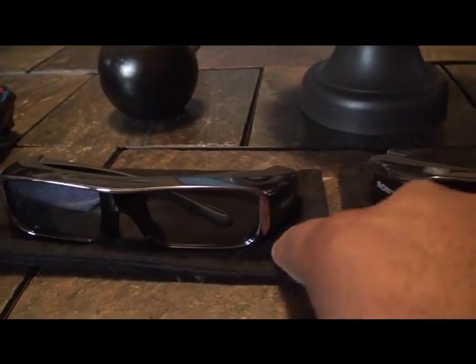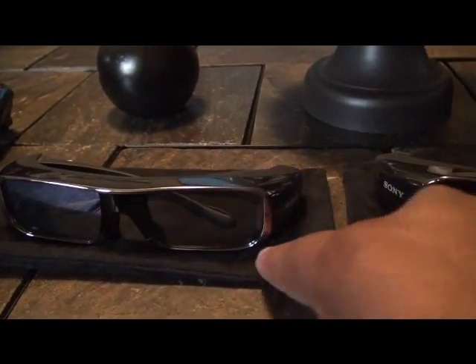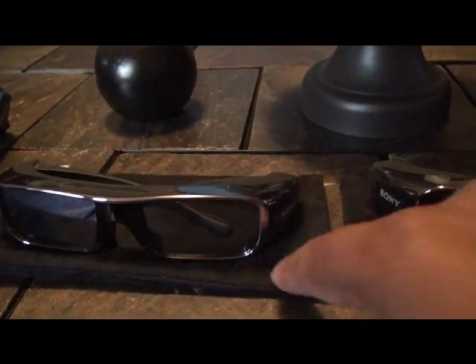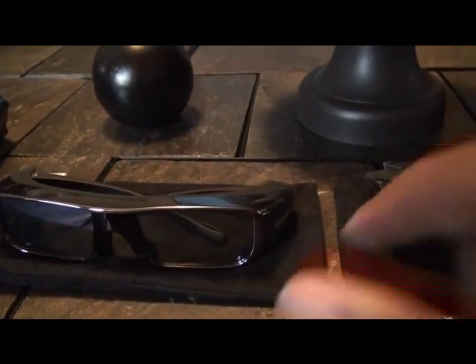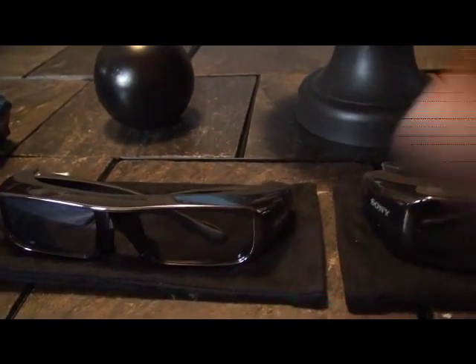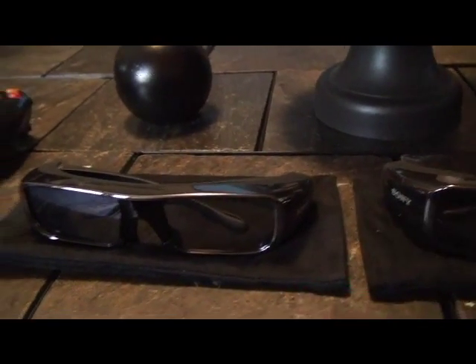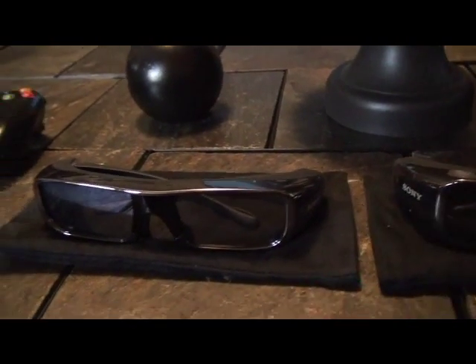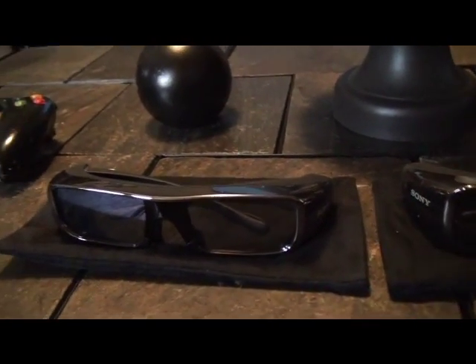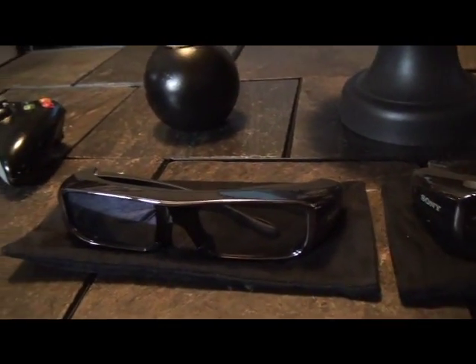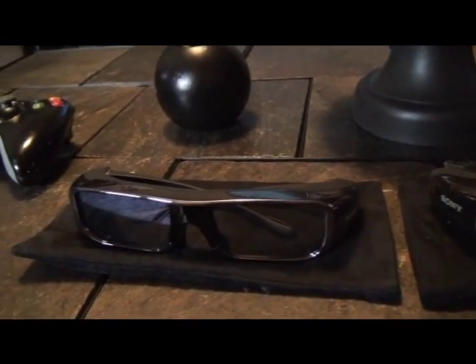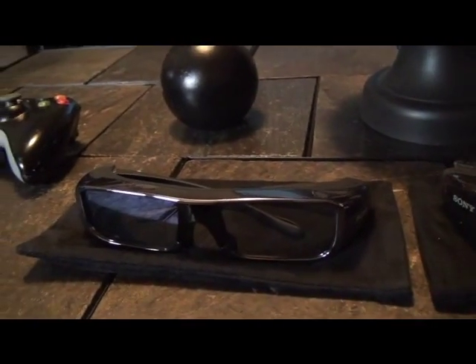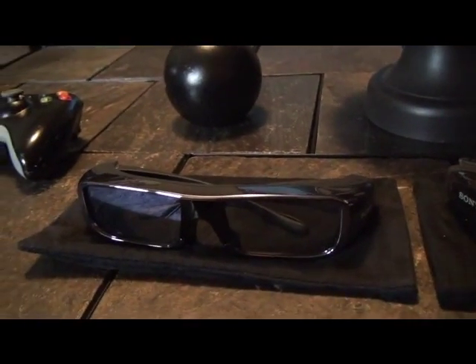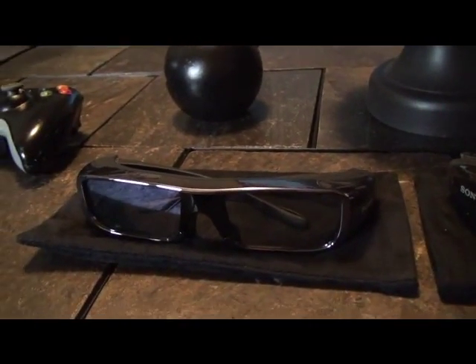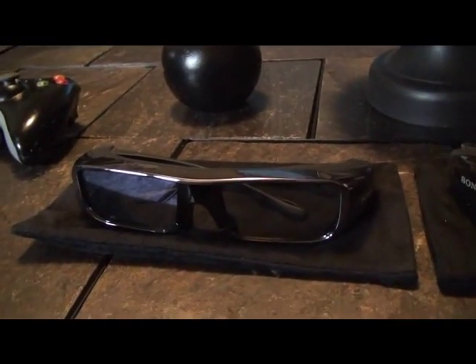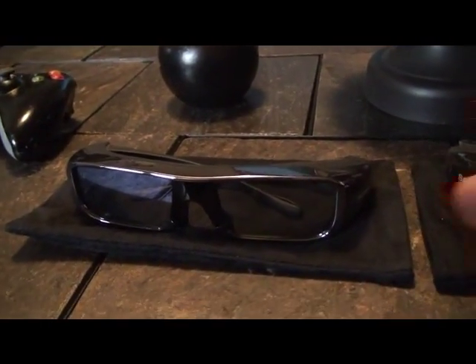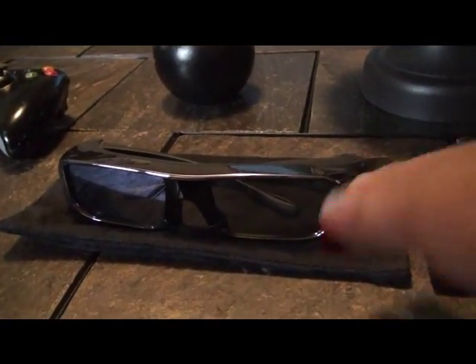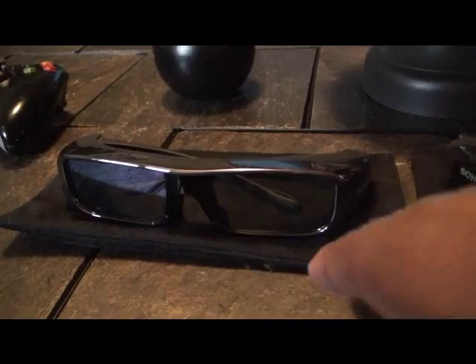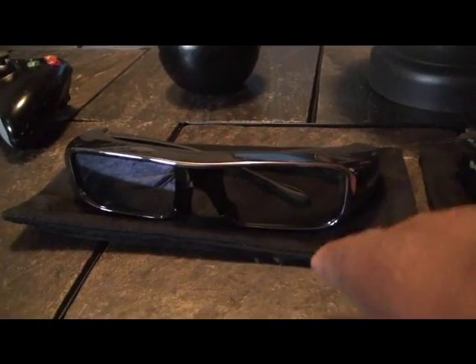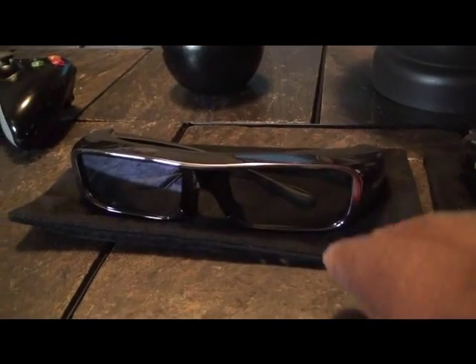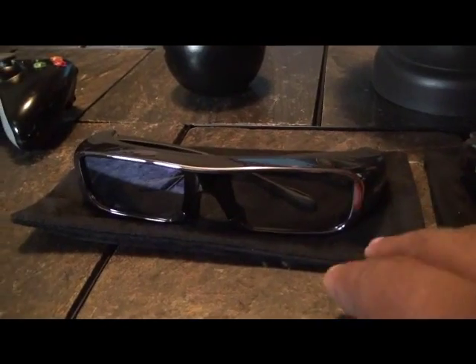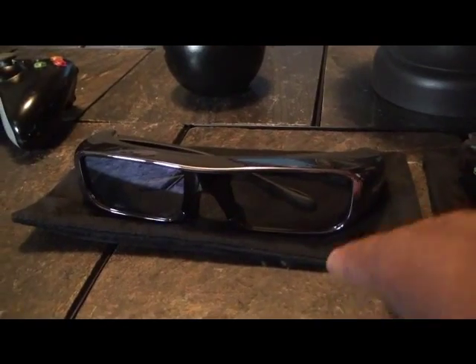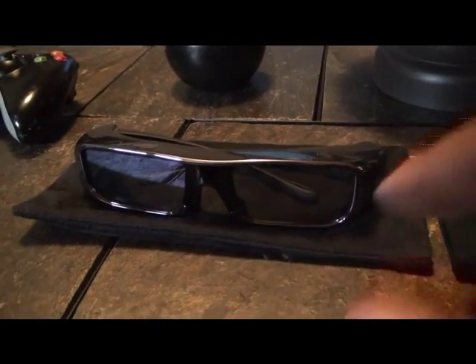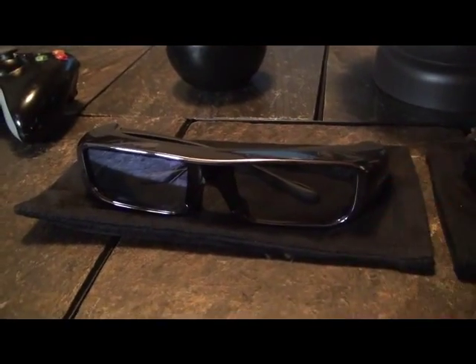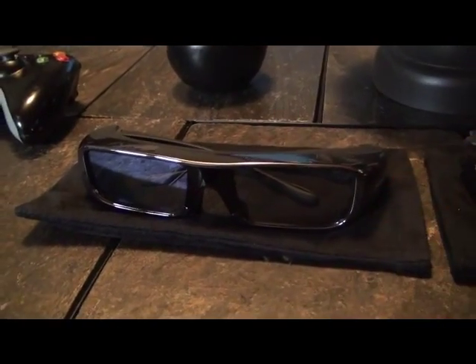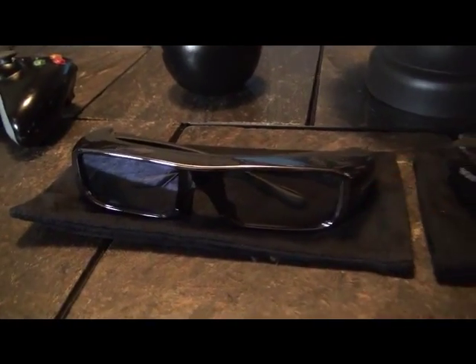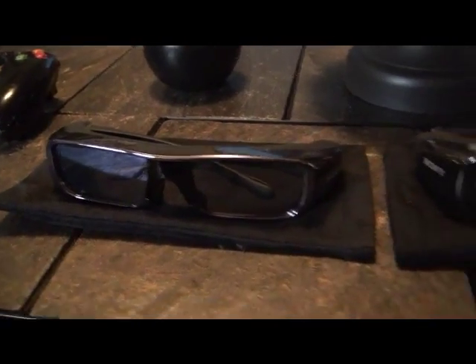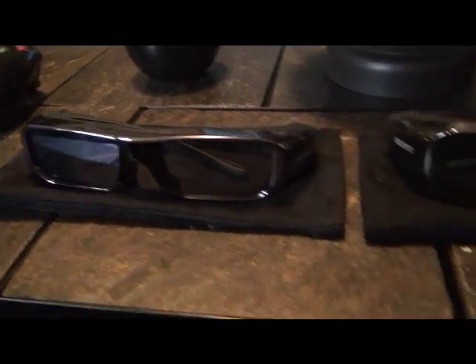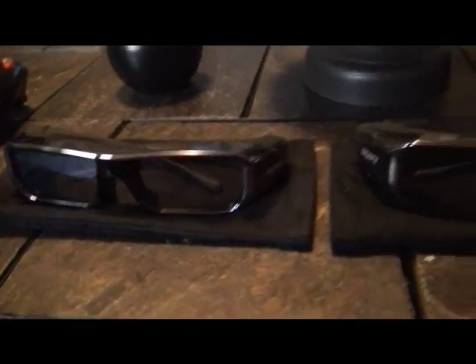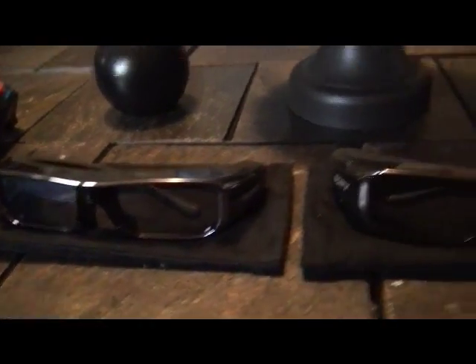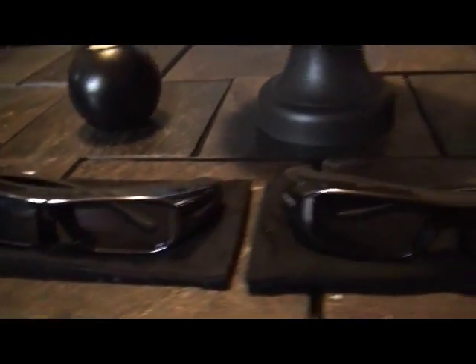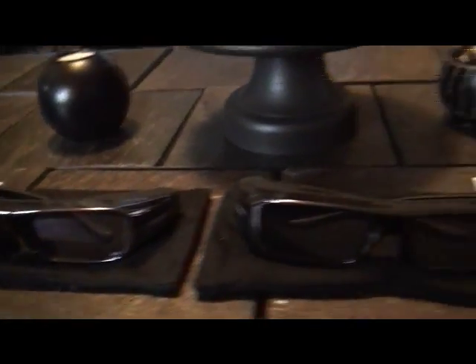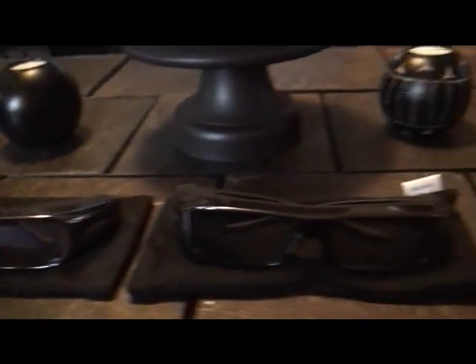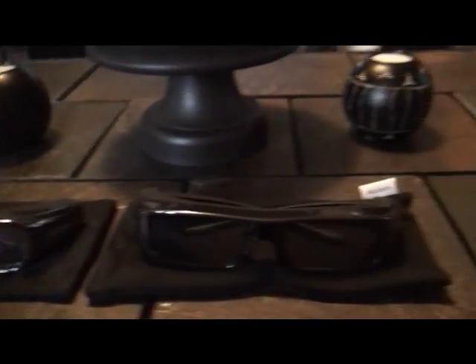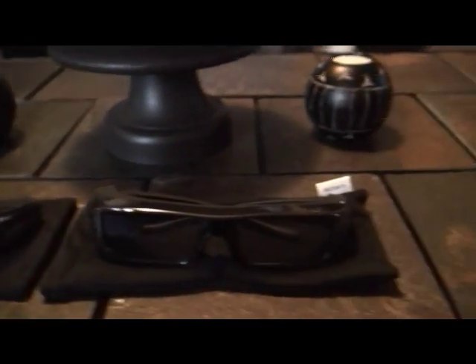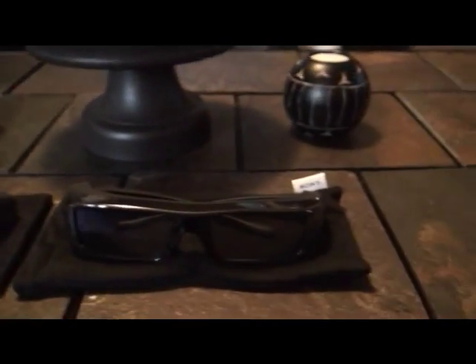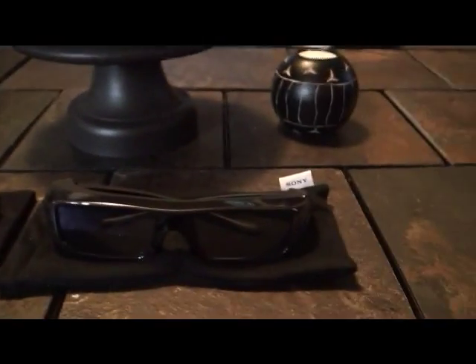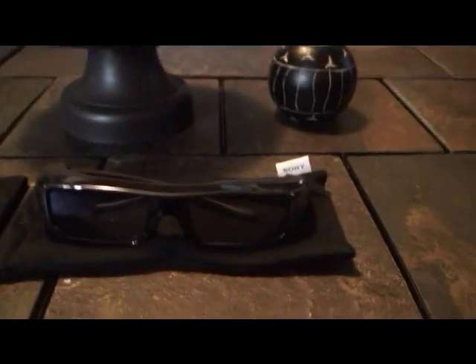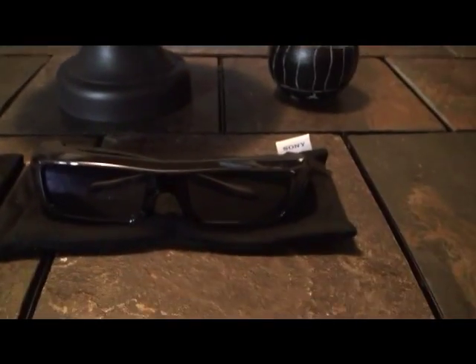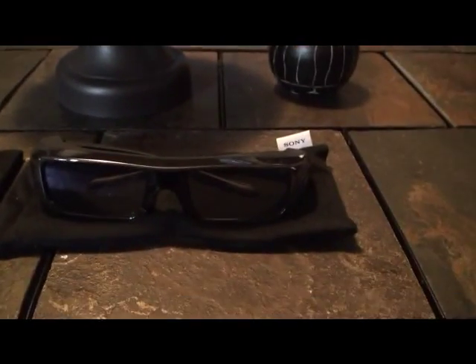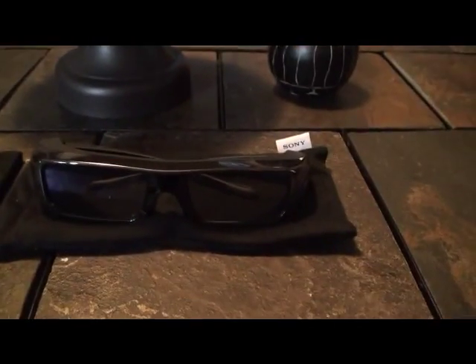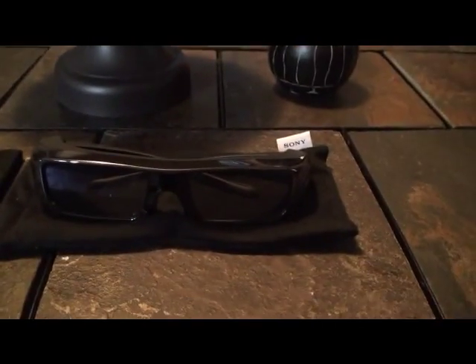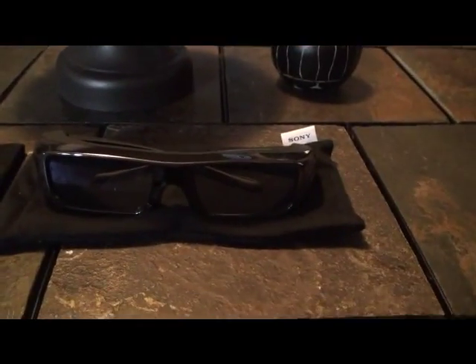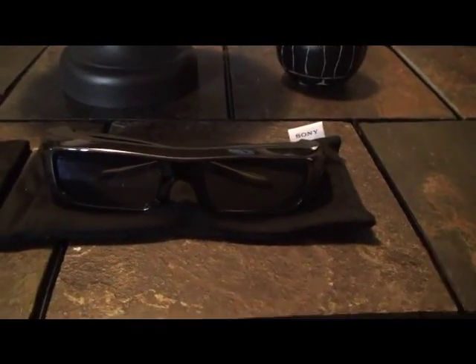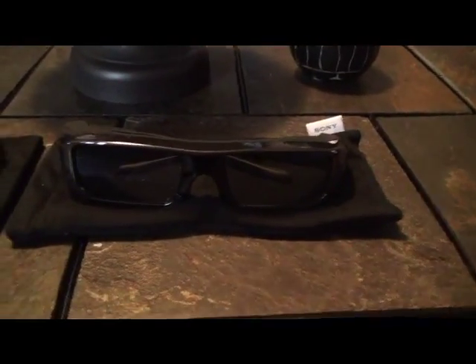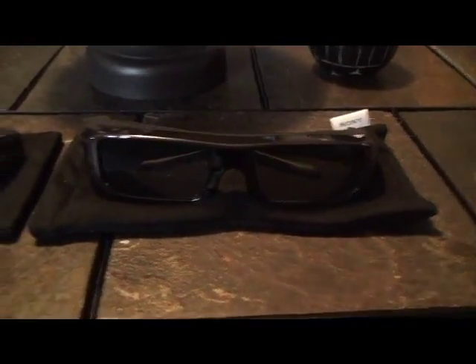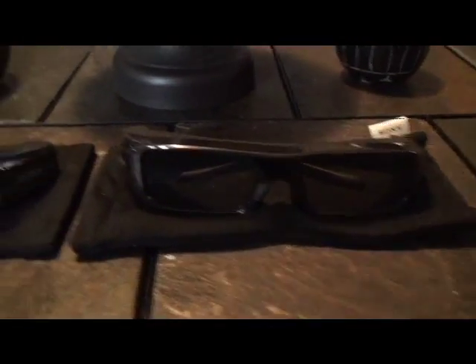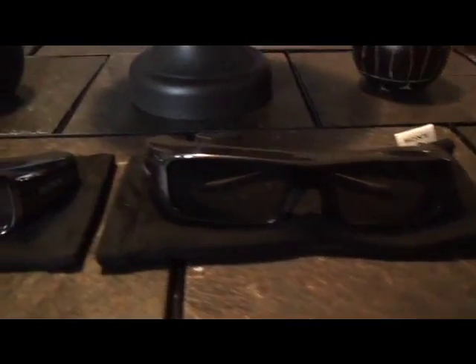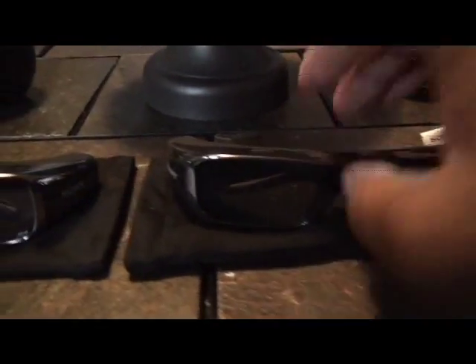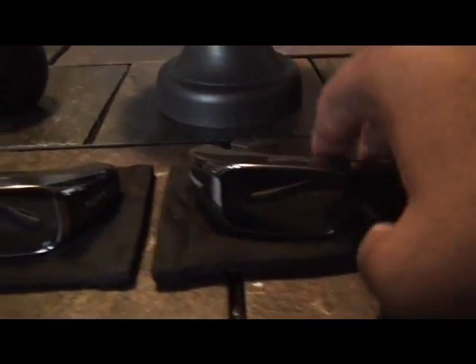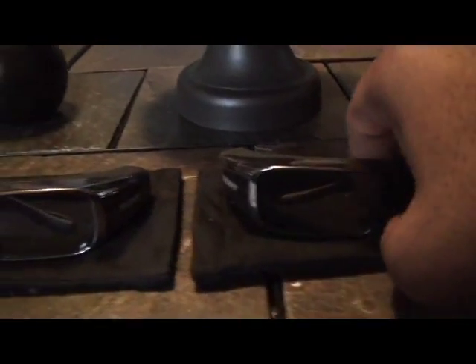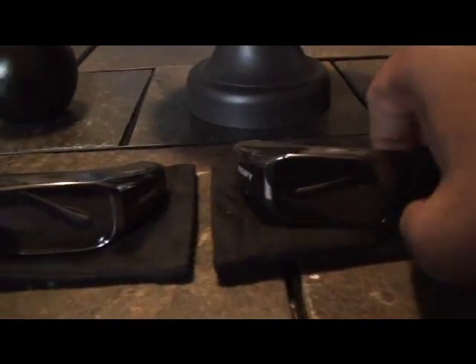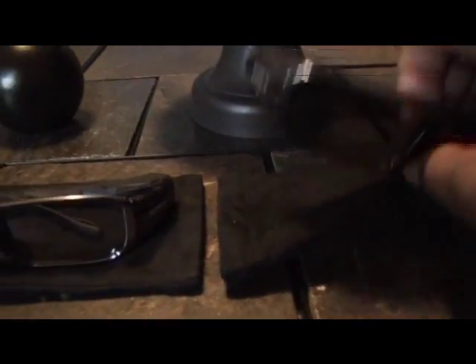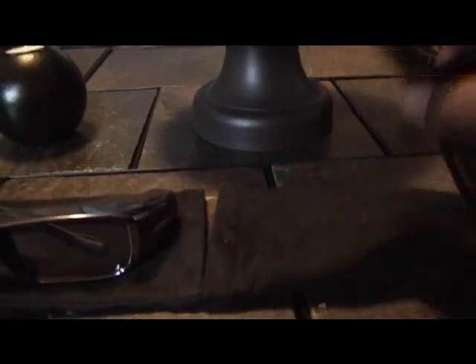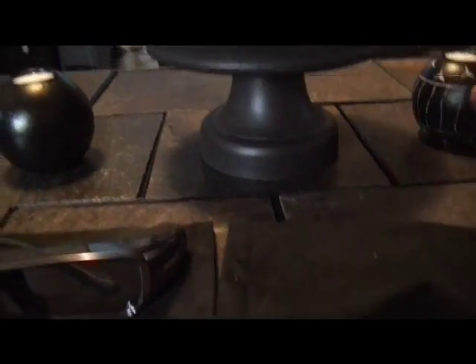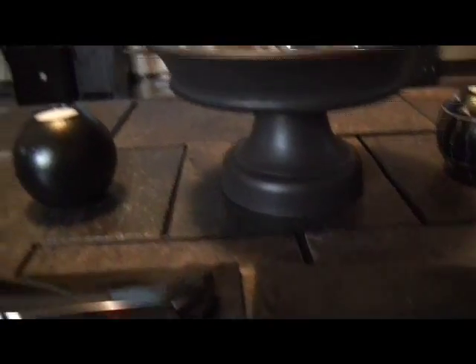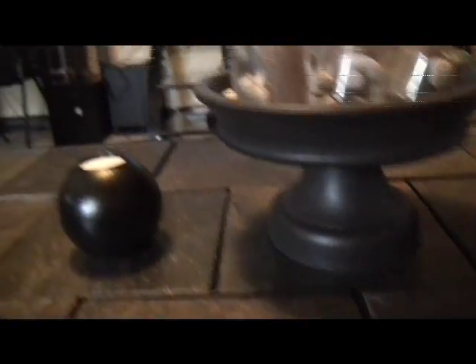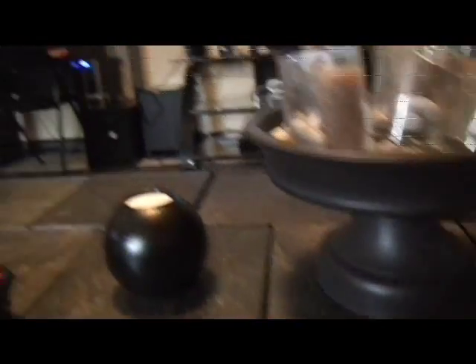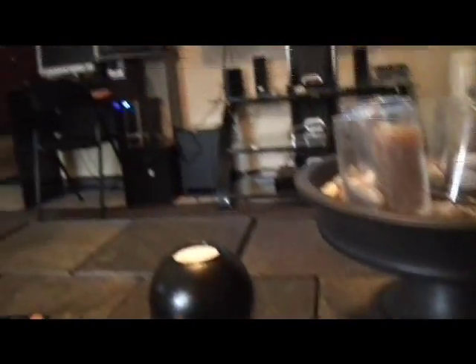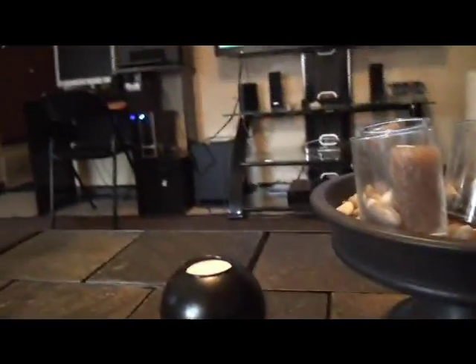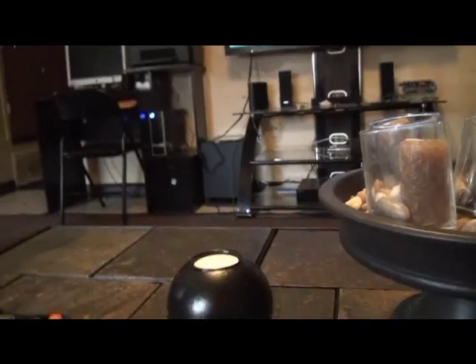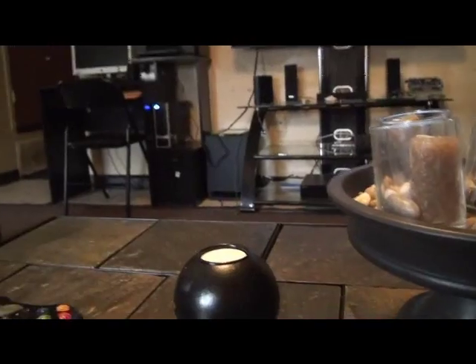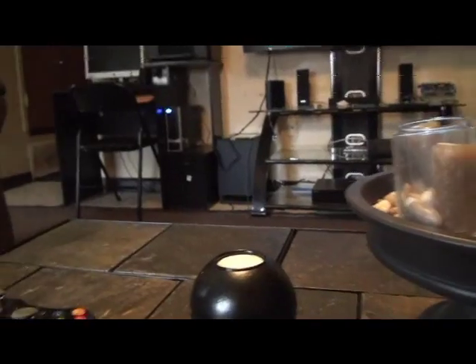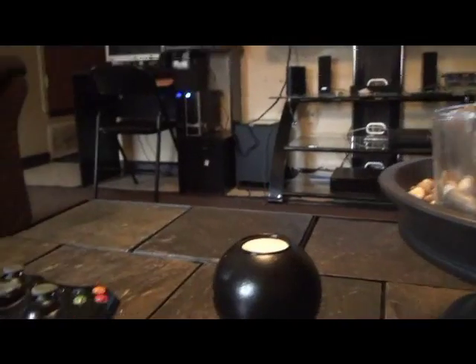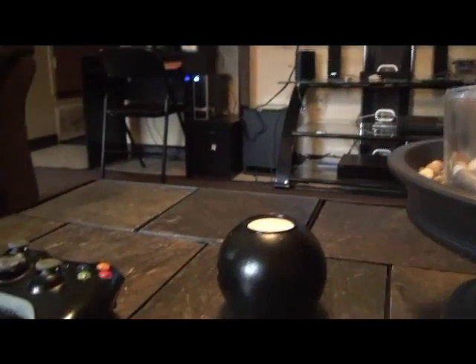I don't know why they didn't come with a hard case, but these are the glasses — nice little glasses.